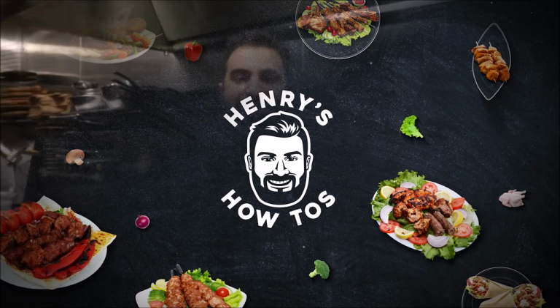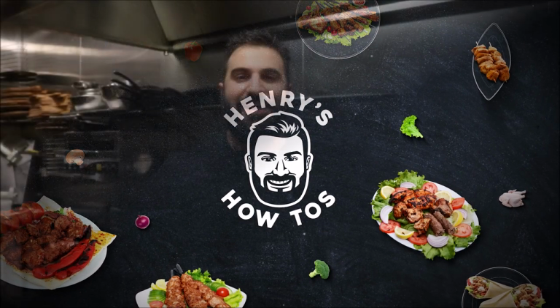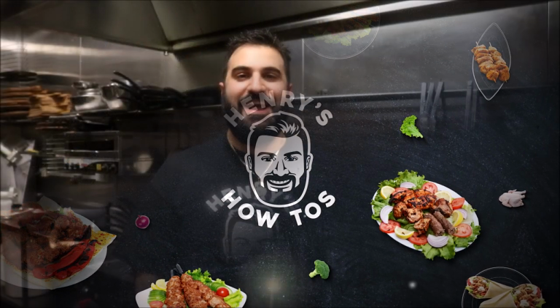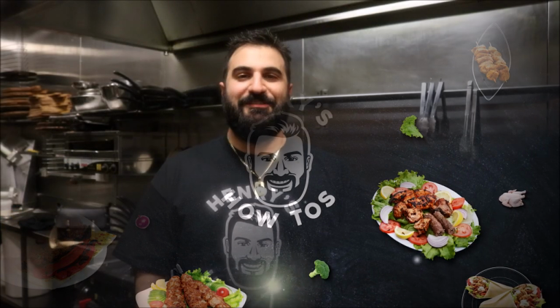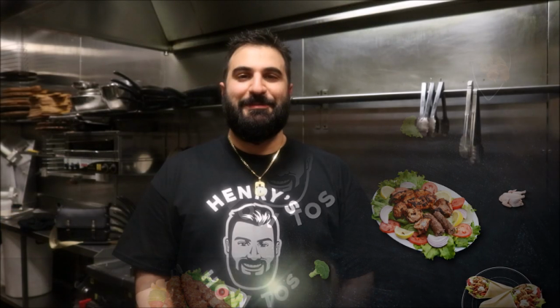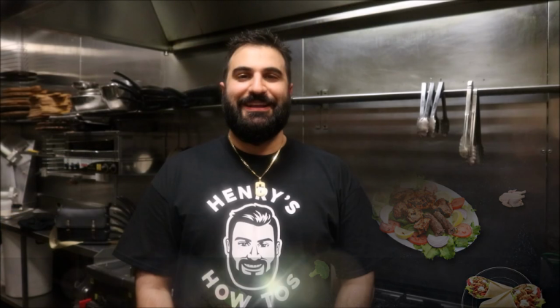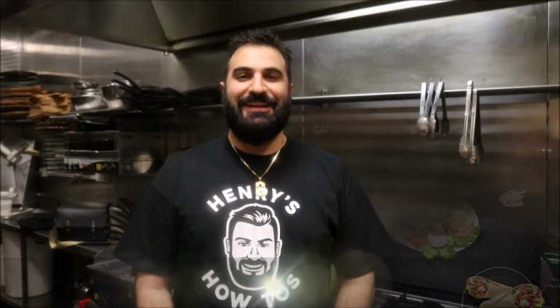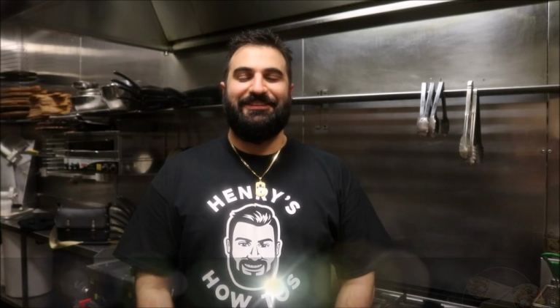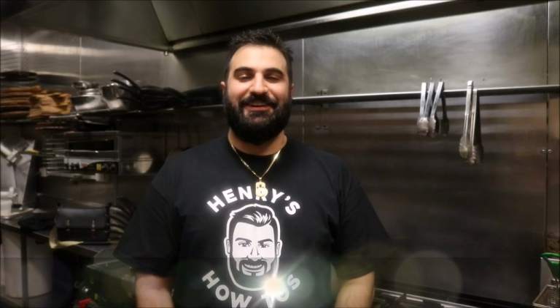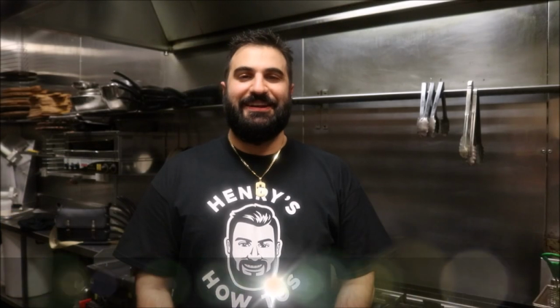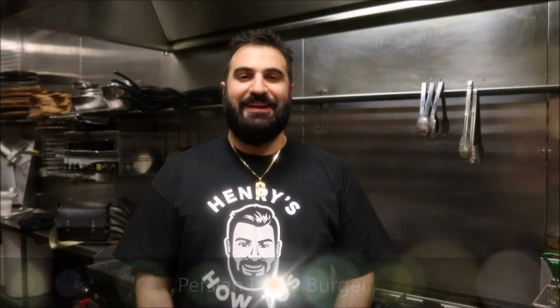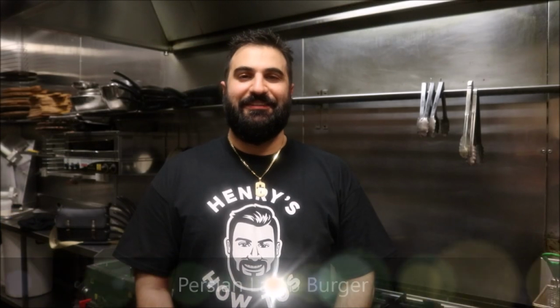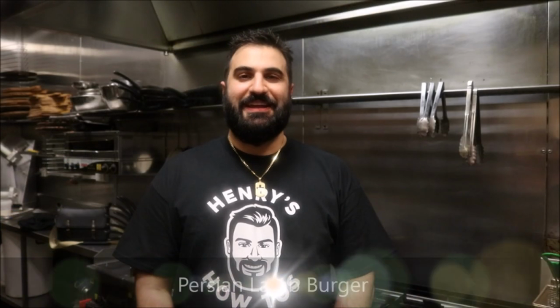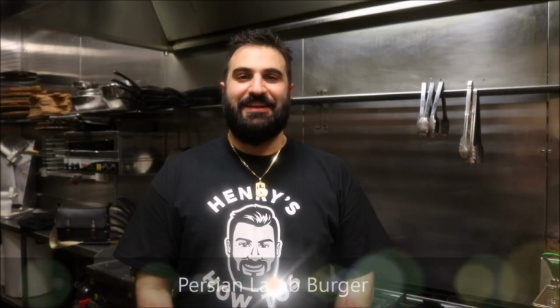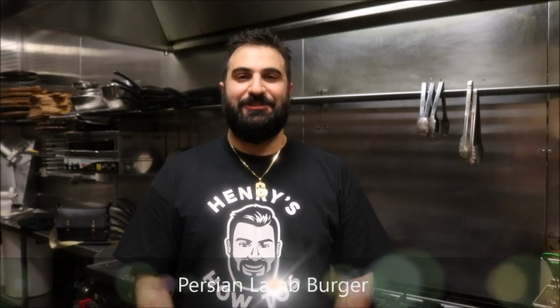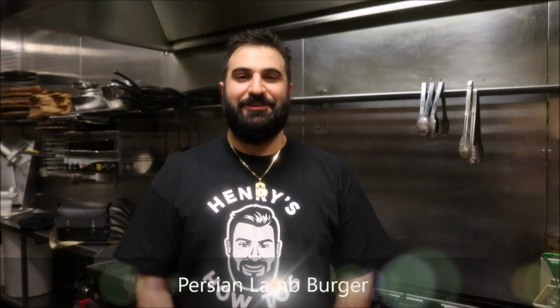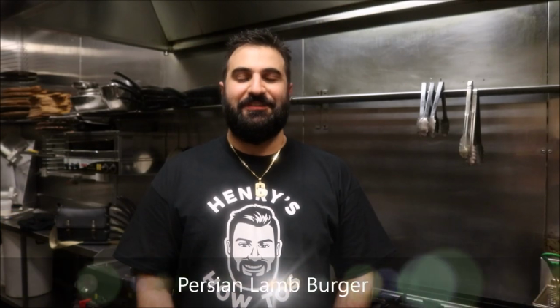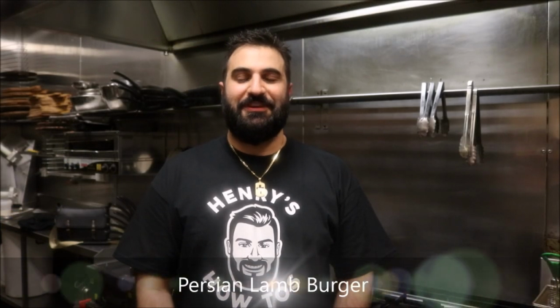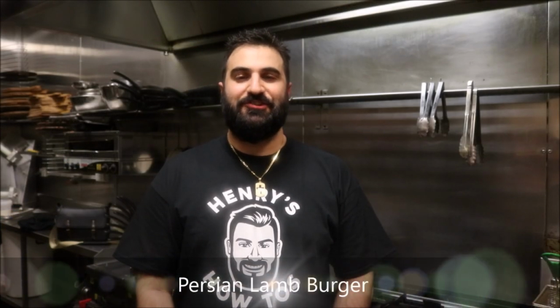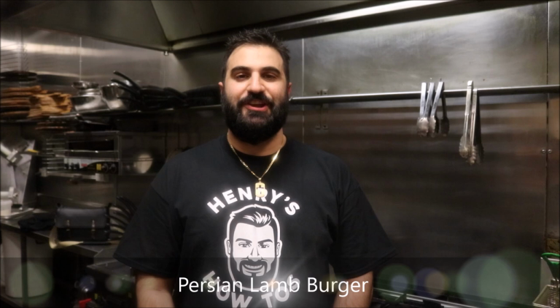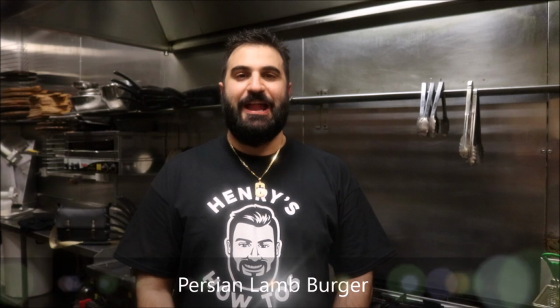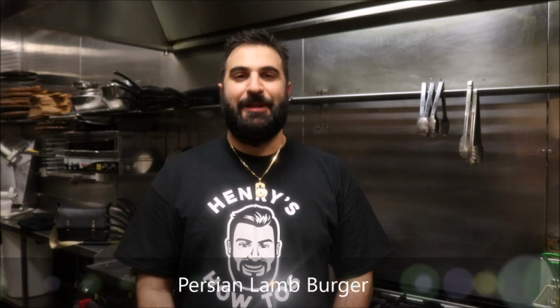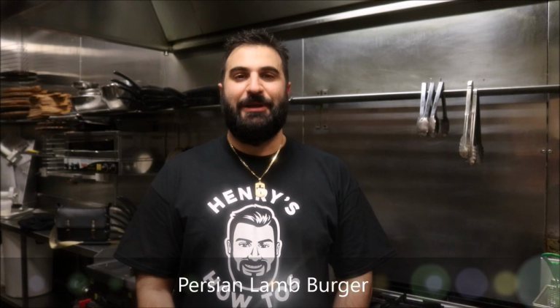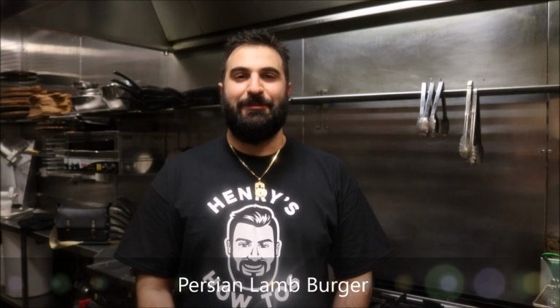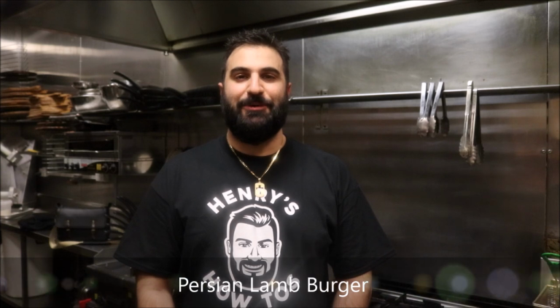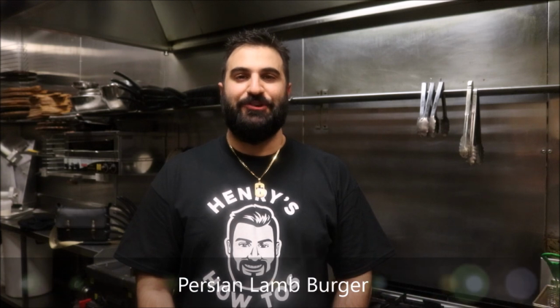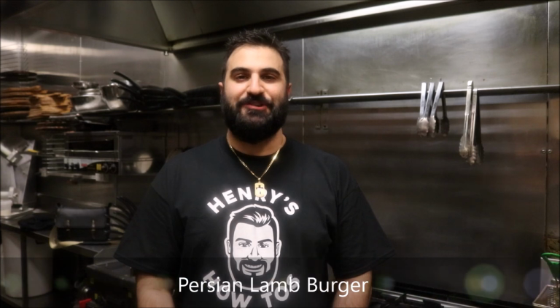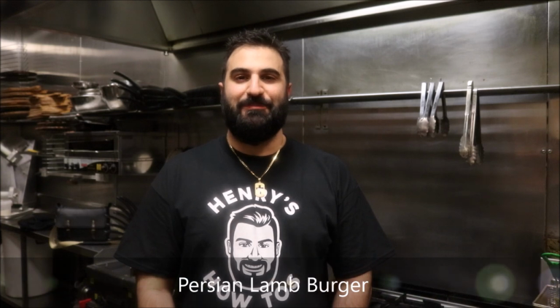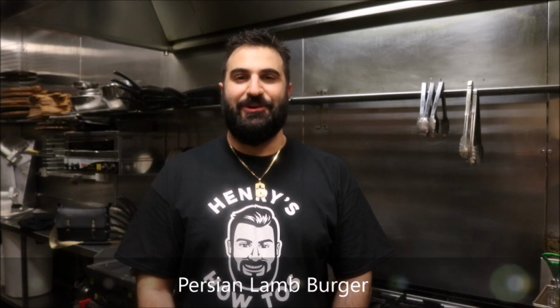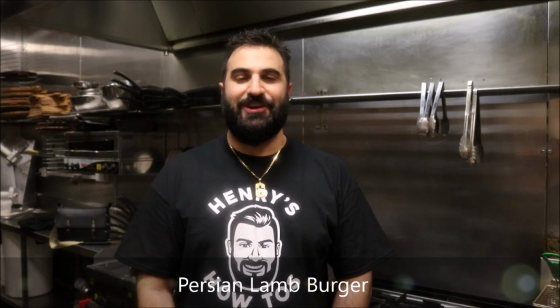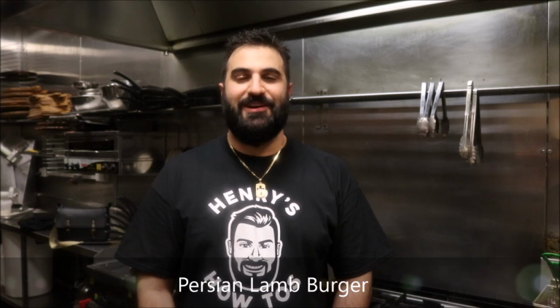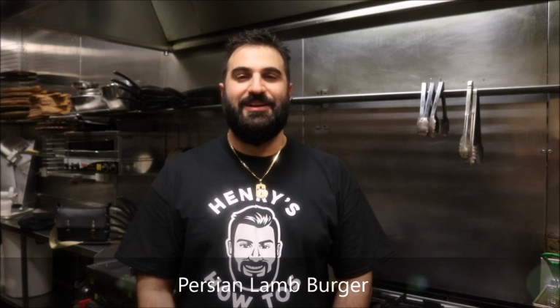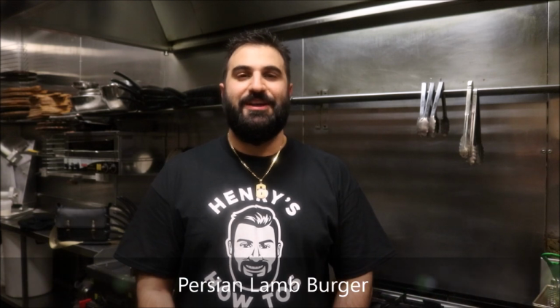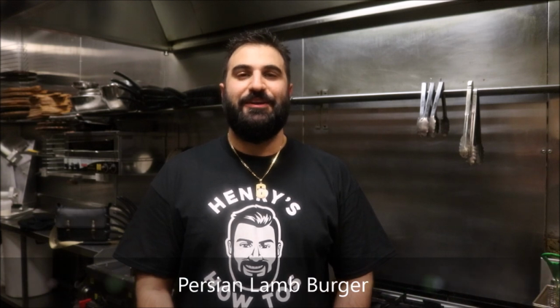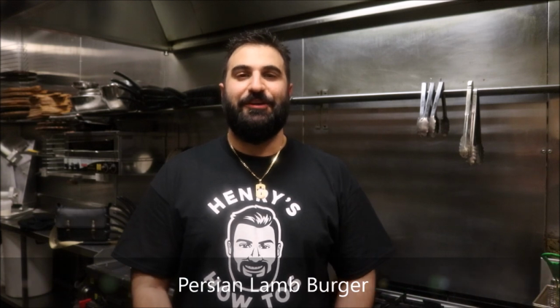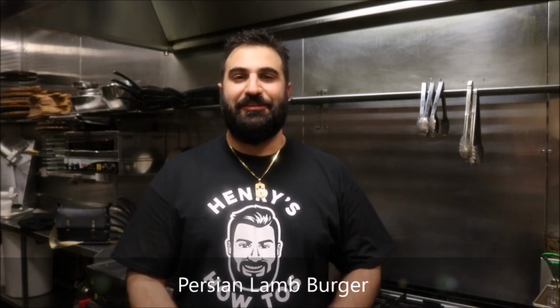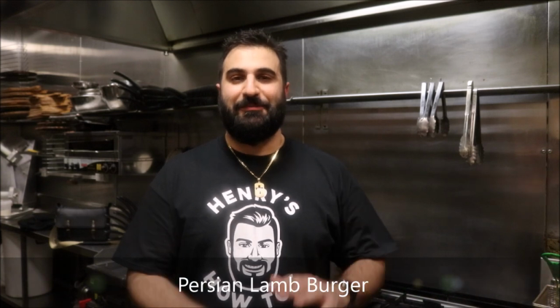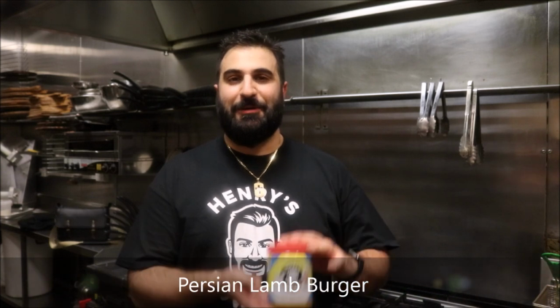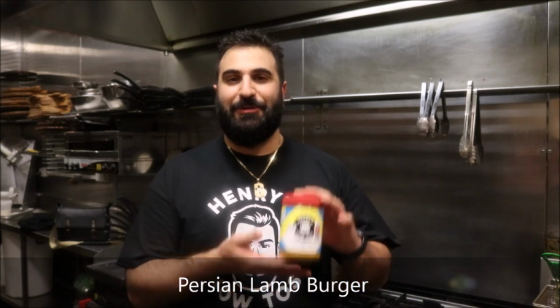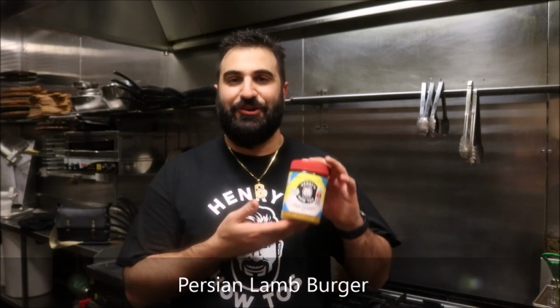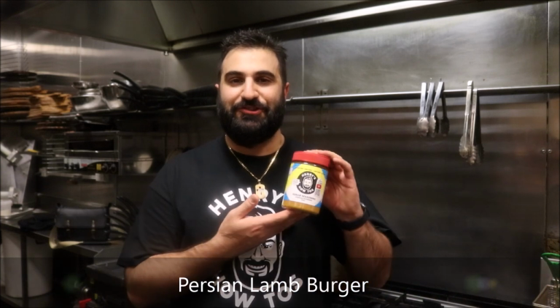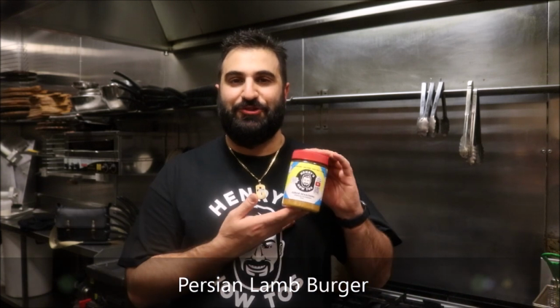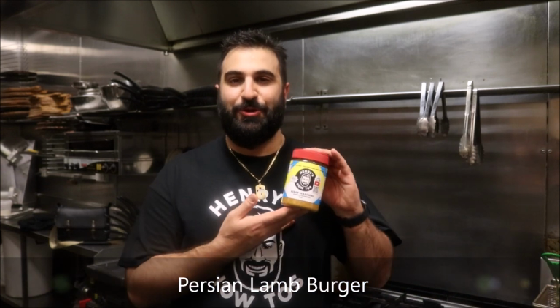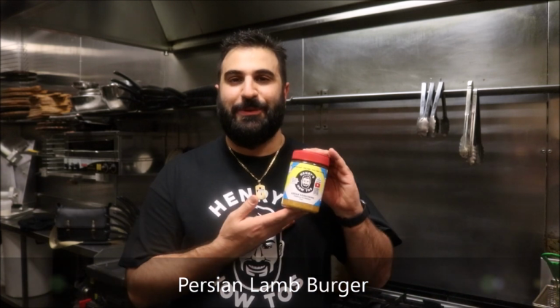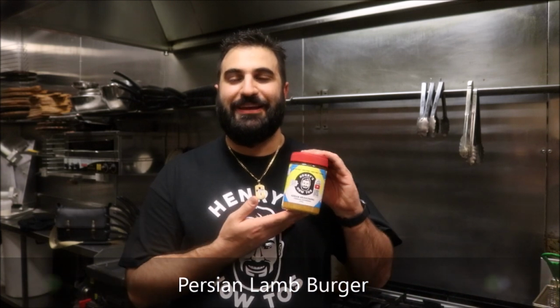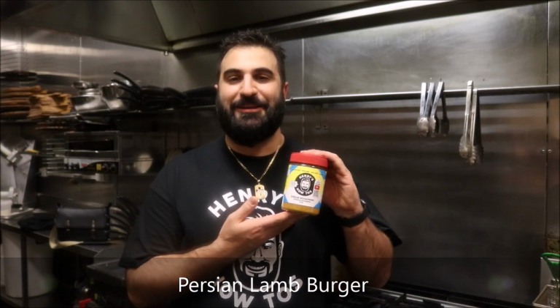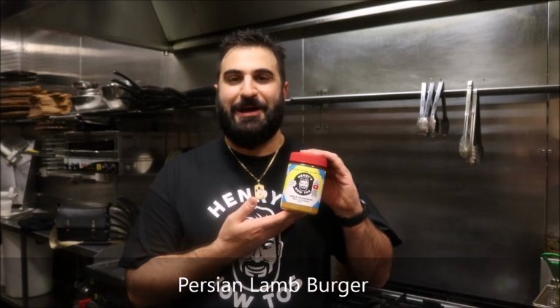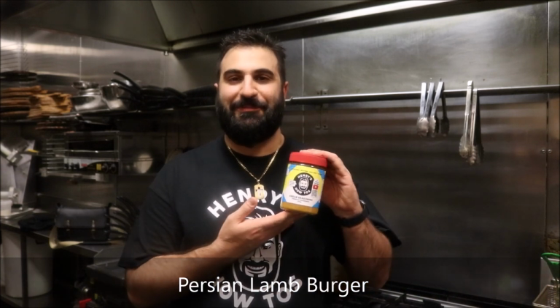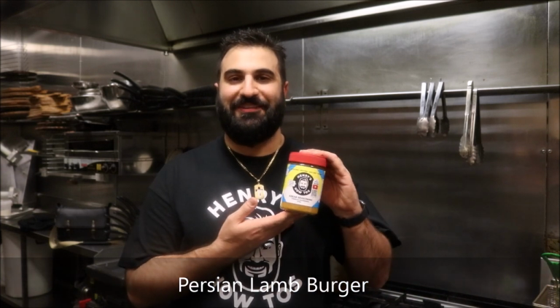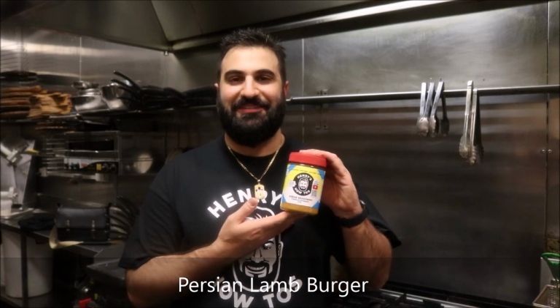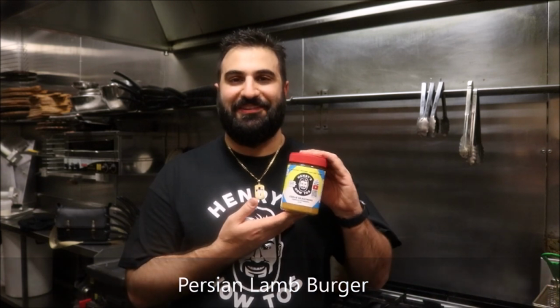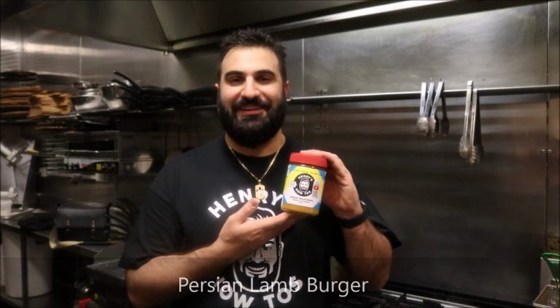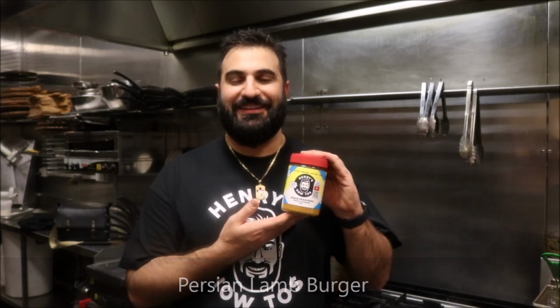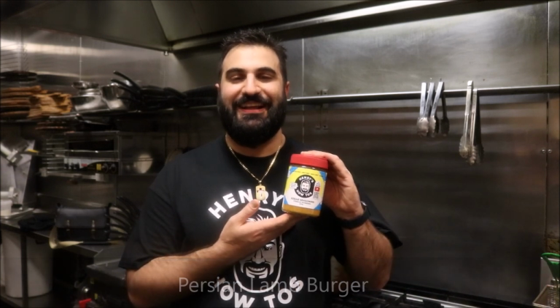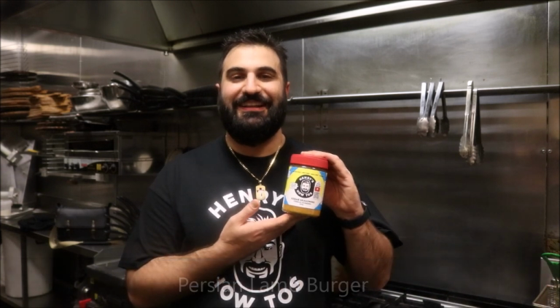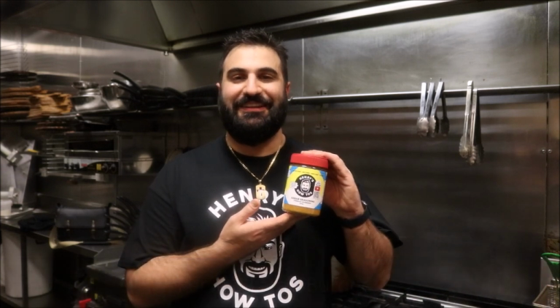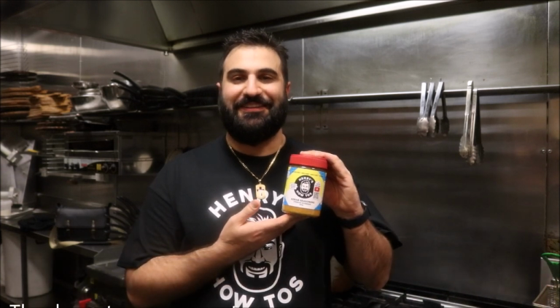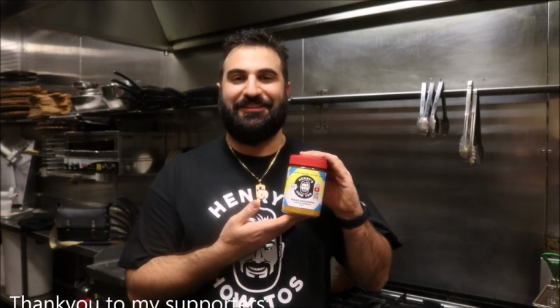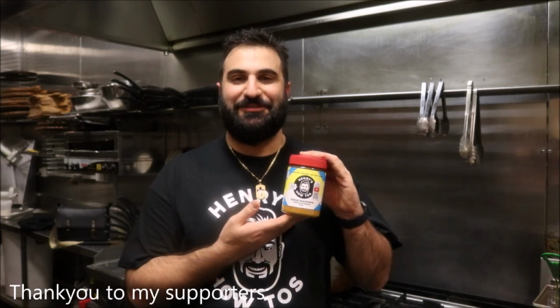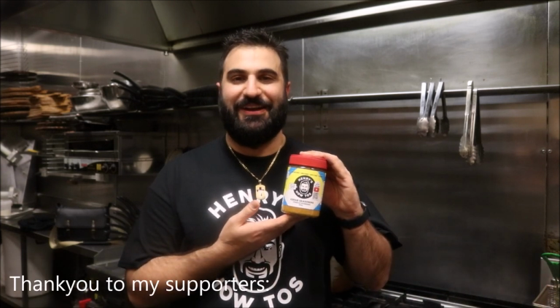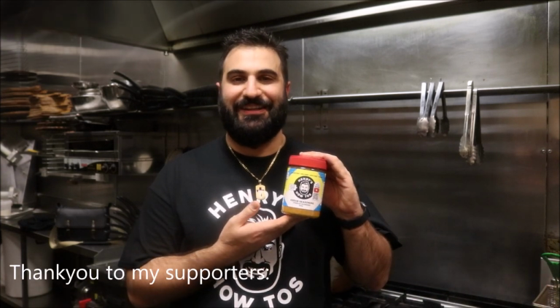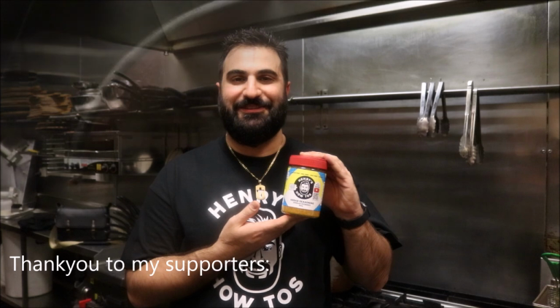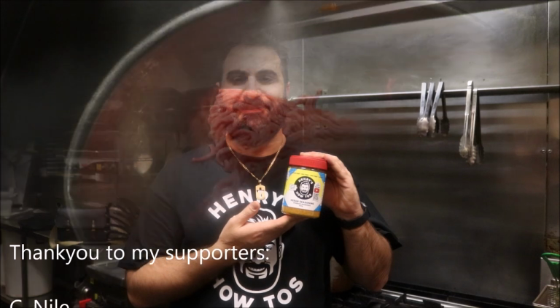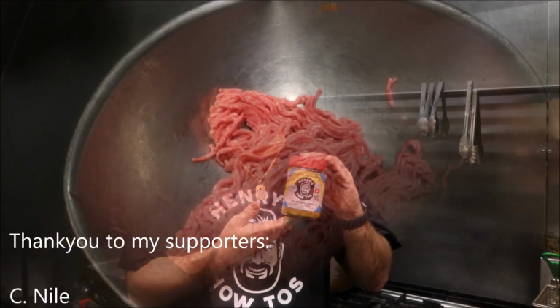Hey everybody, Tom Henry's Tattoos. I'm going to show you how to make a Persian burger using my Persian Kubideh Kebab seasoning. Let's get straight into it.